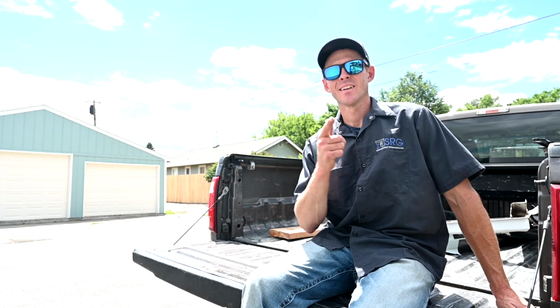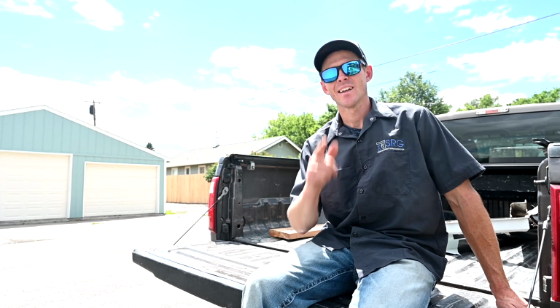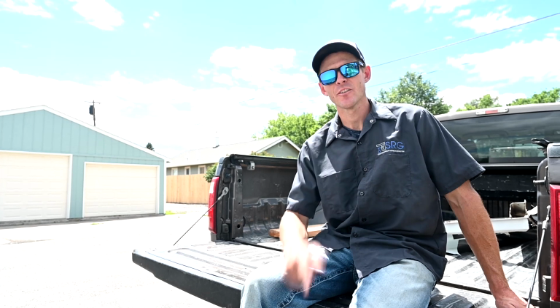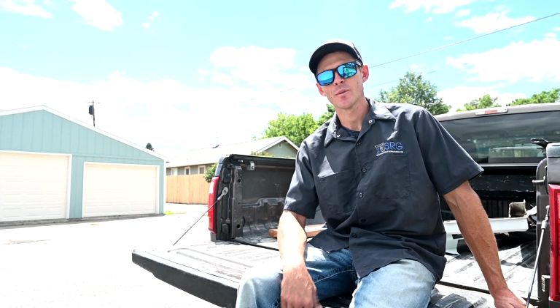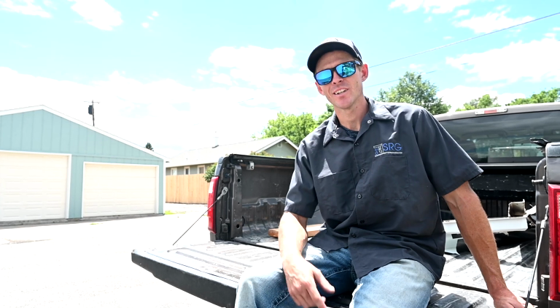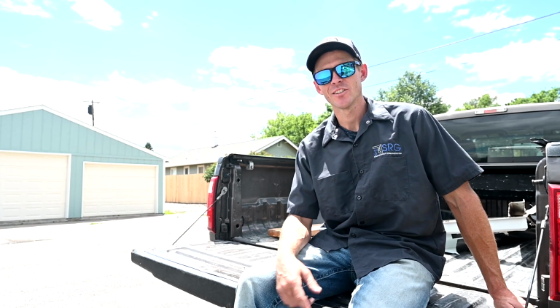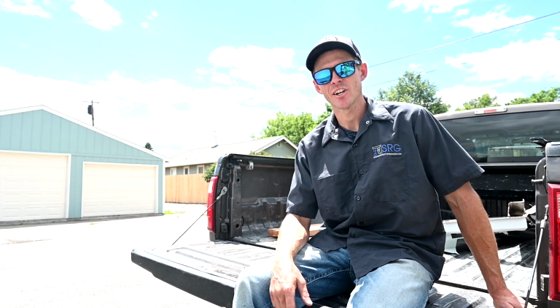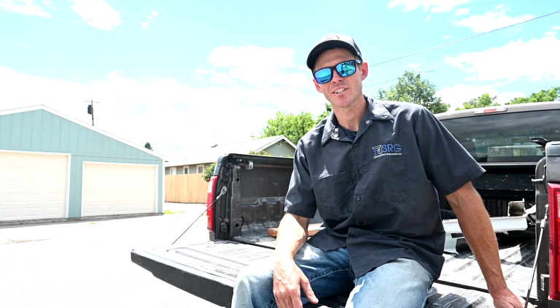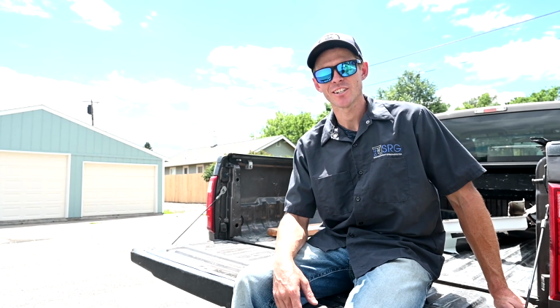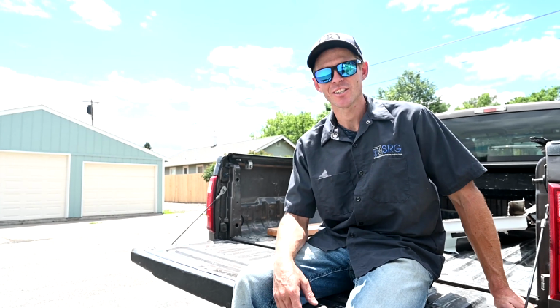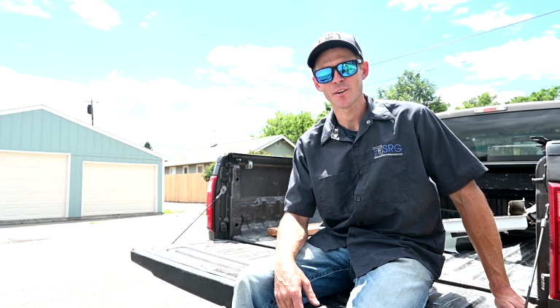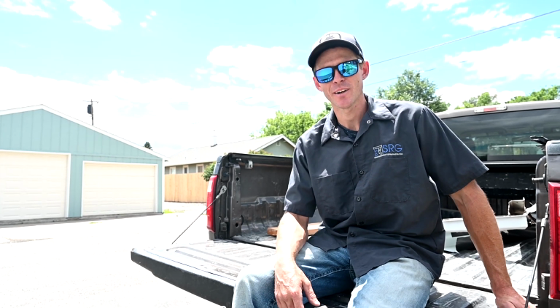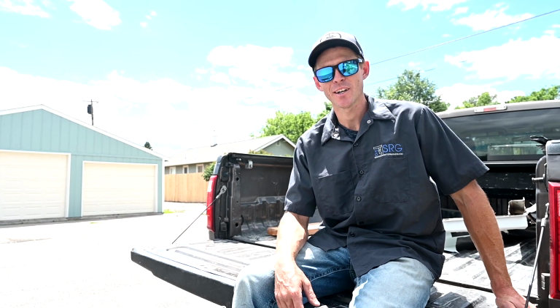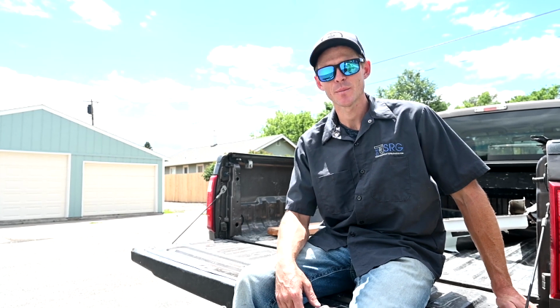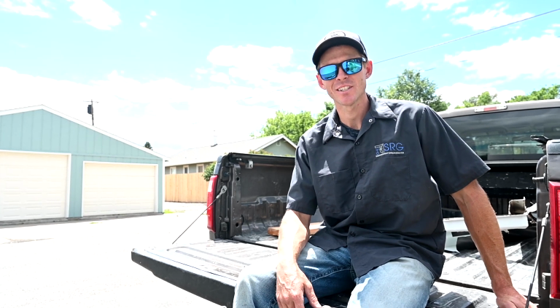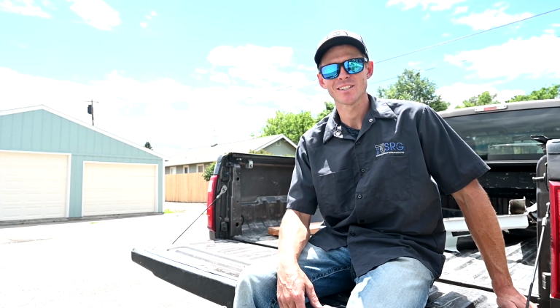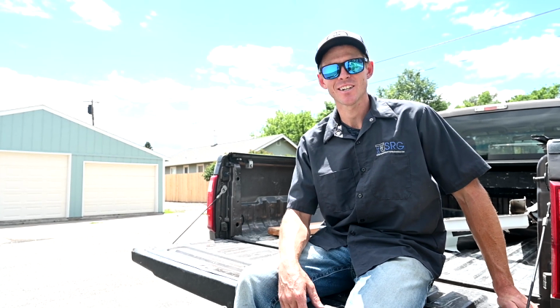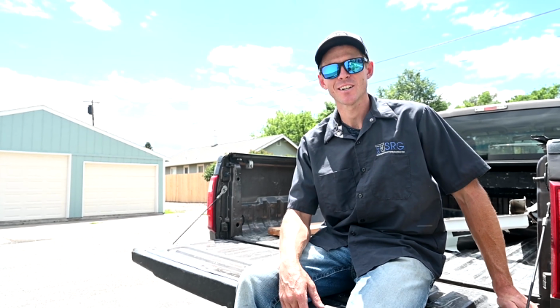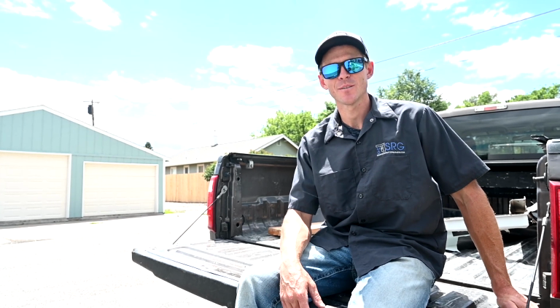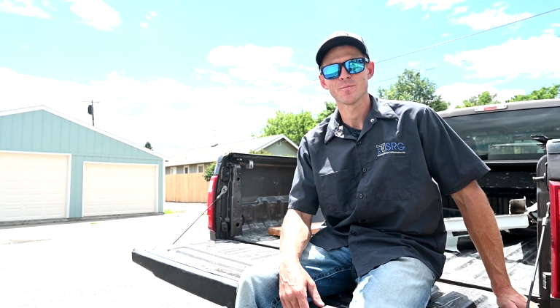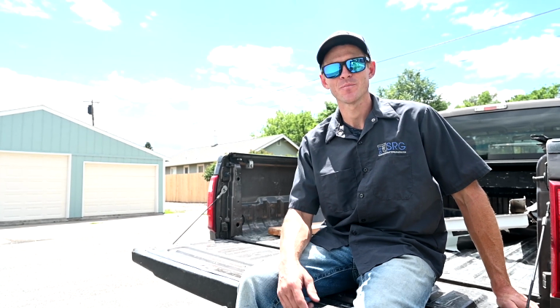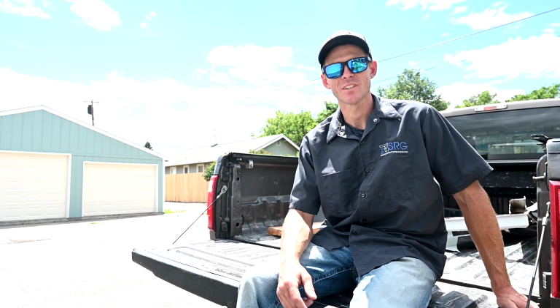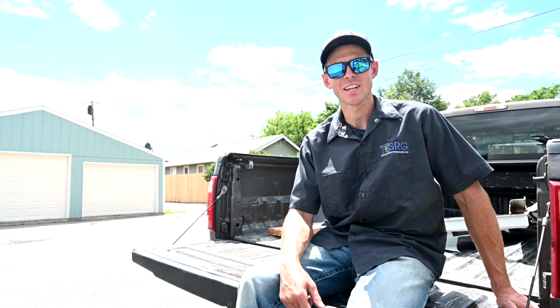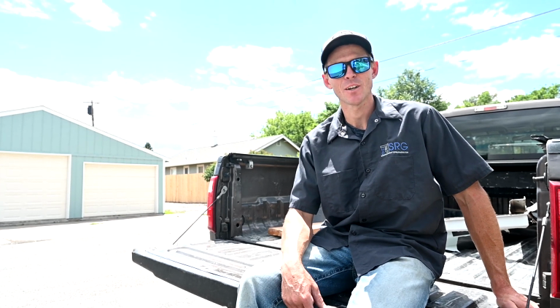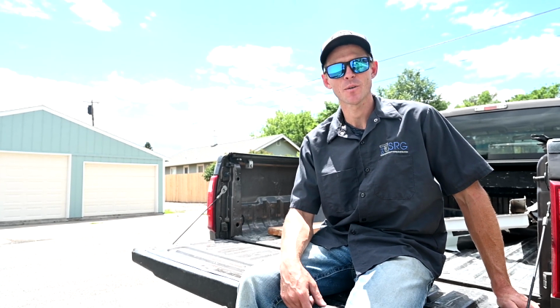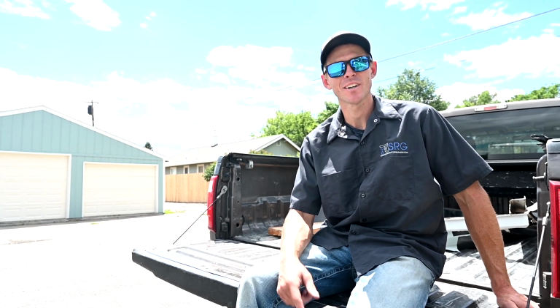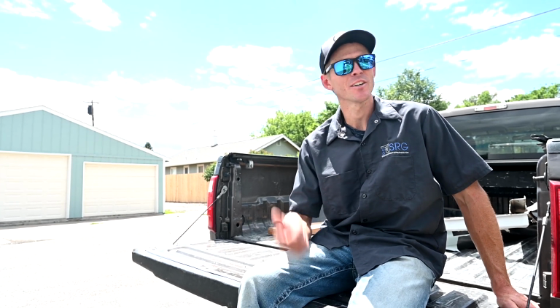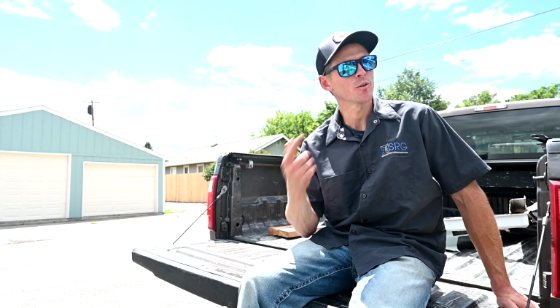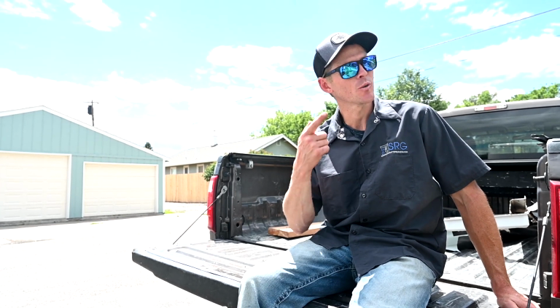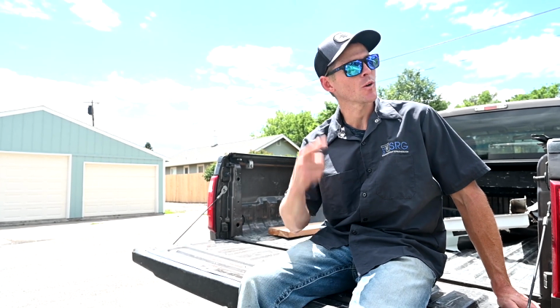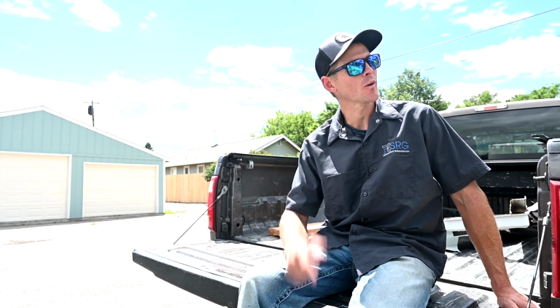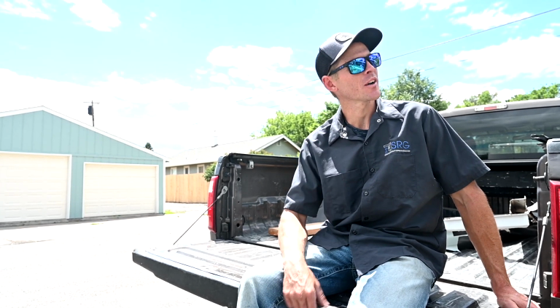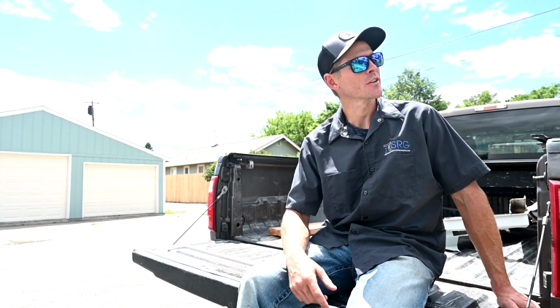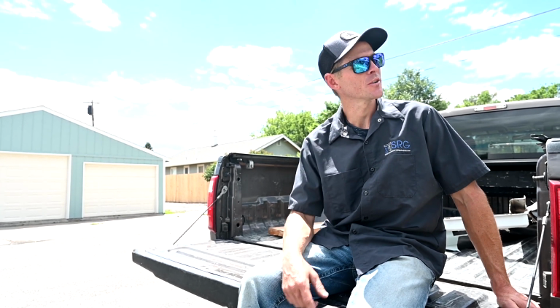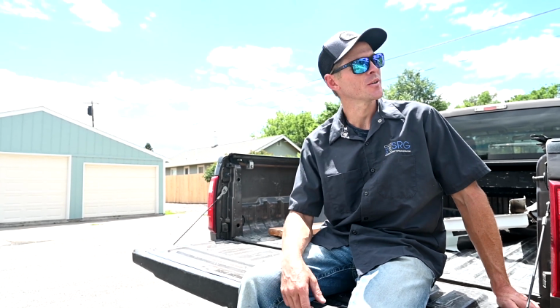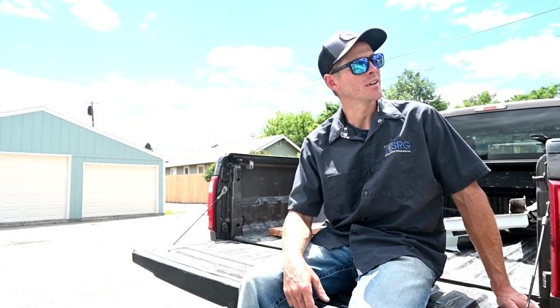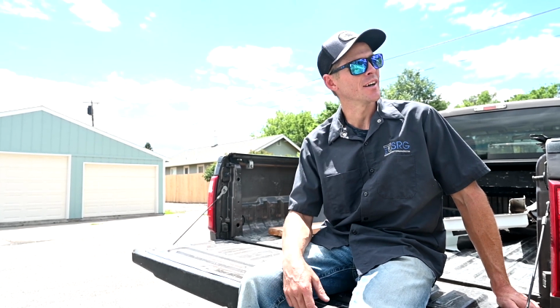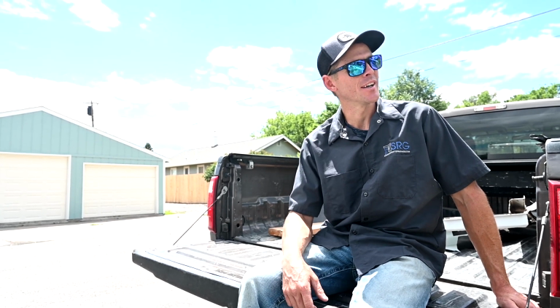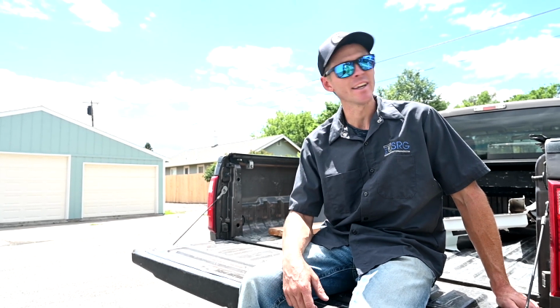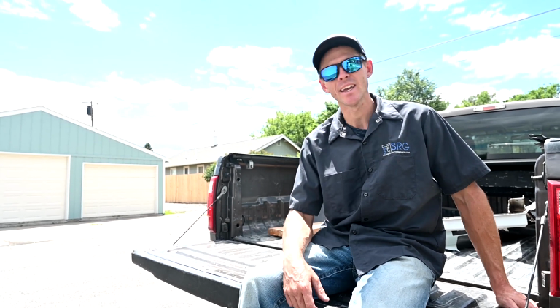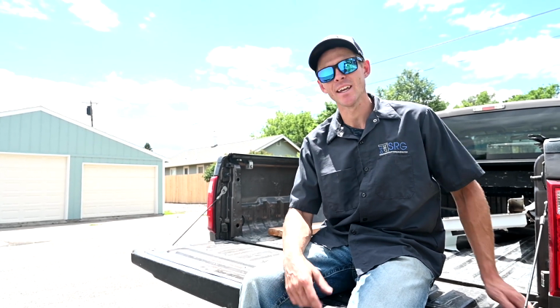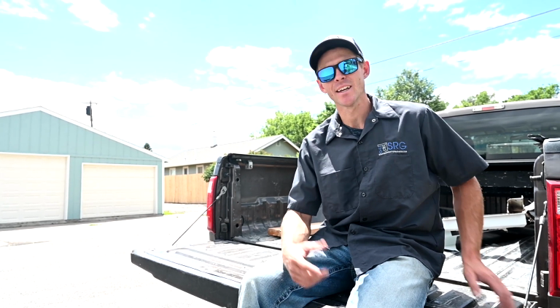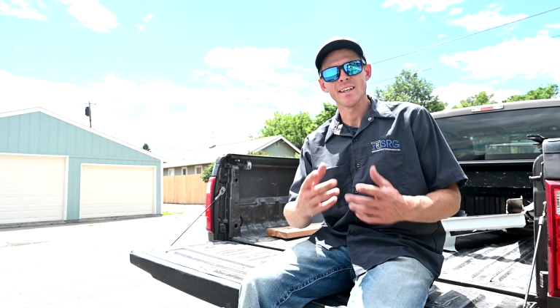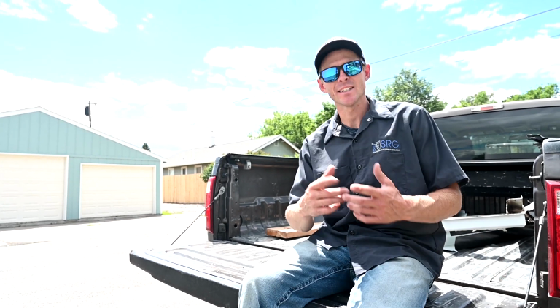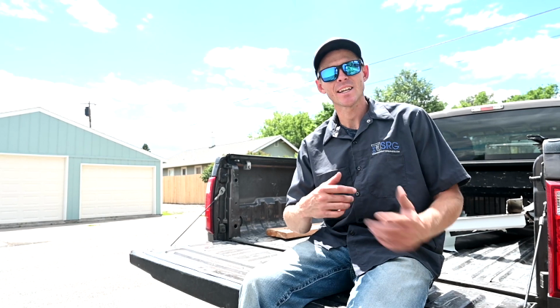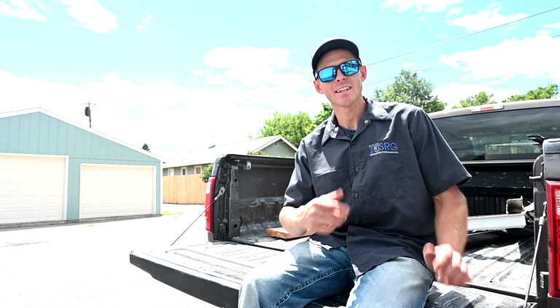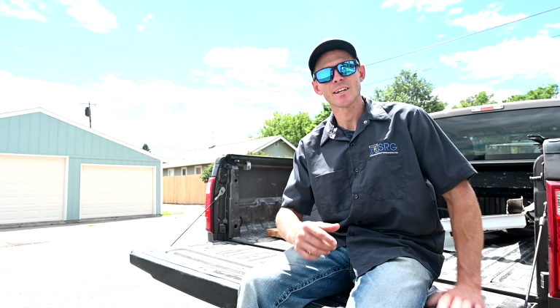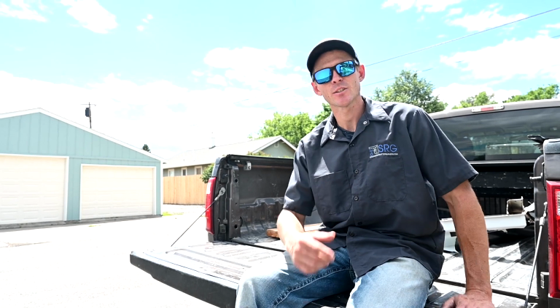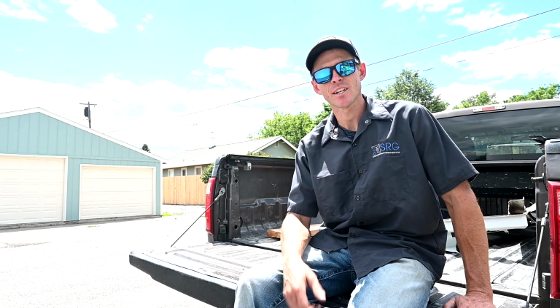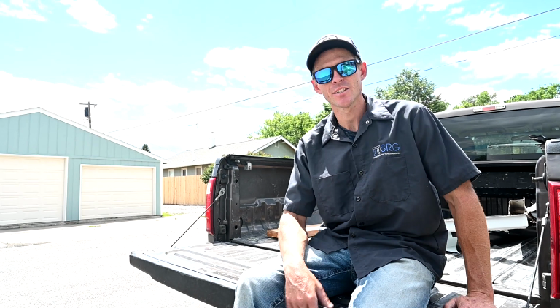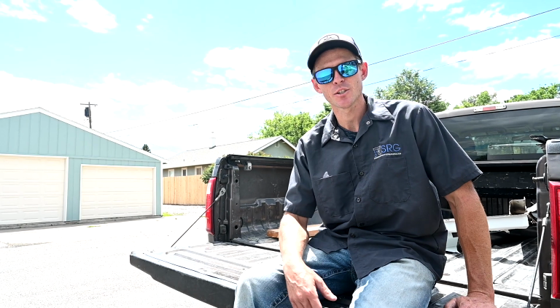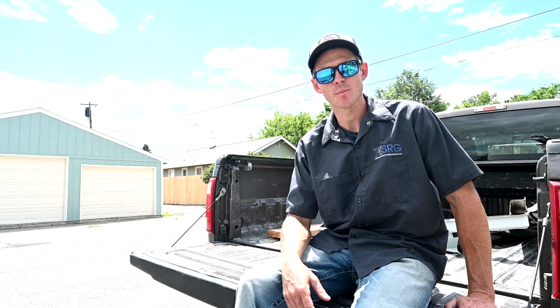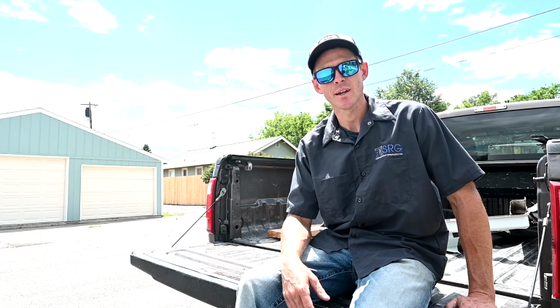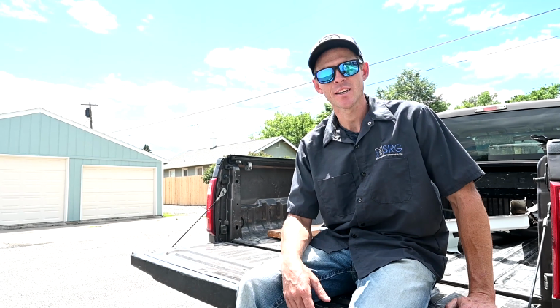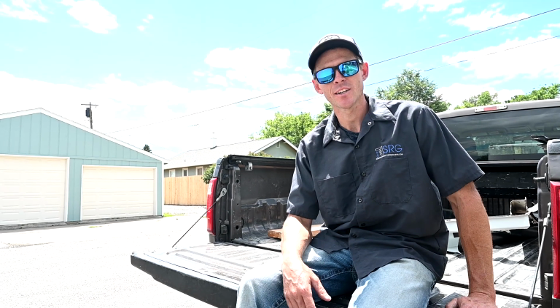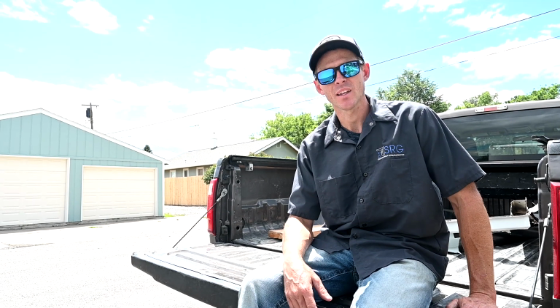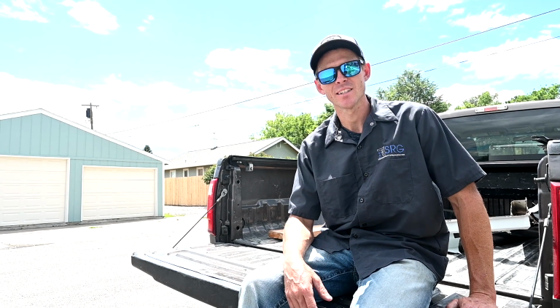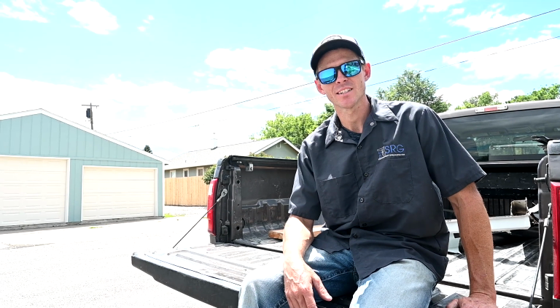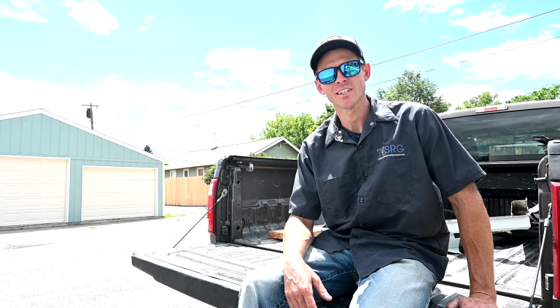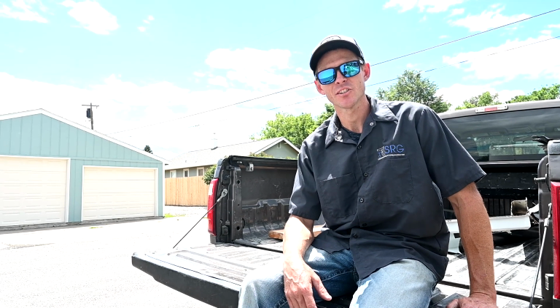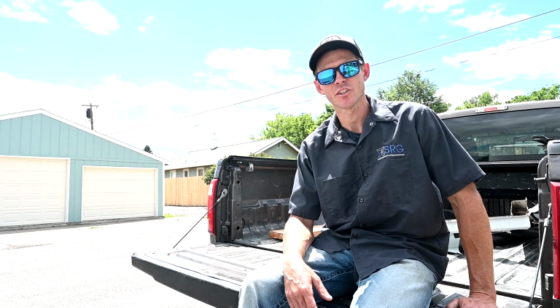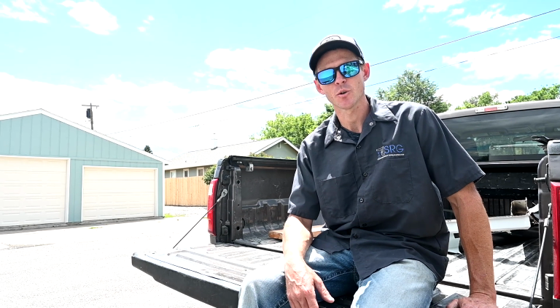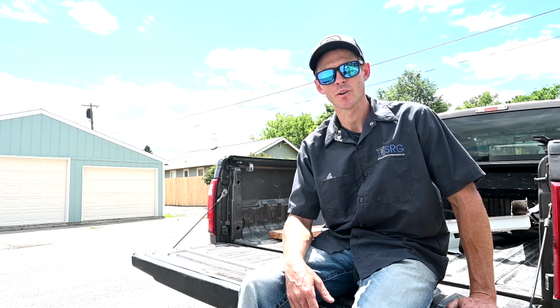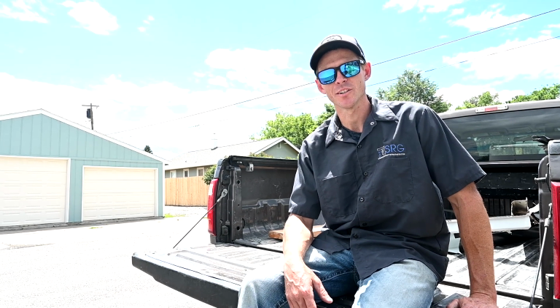Hey everybody, Josh here, StarterRingGutterBusiness.com. Today we're going to do a quick walk-through on an inside and outside strip miter installation tutorial.